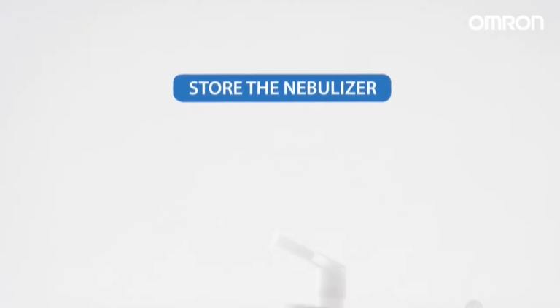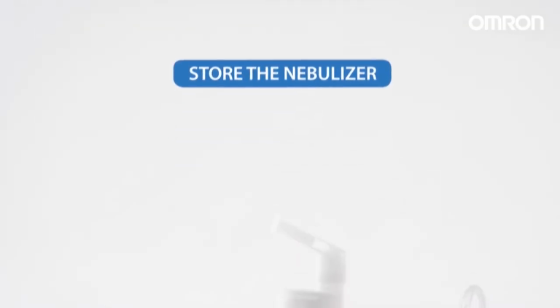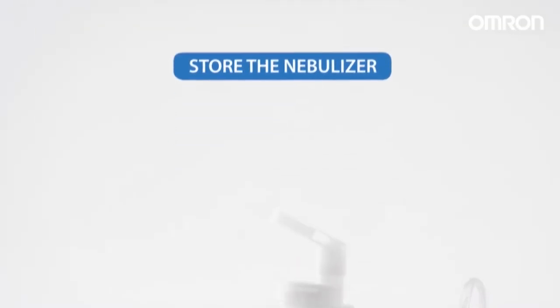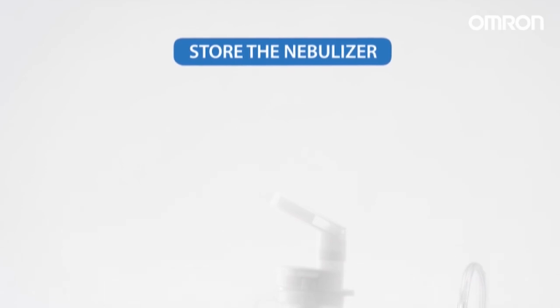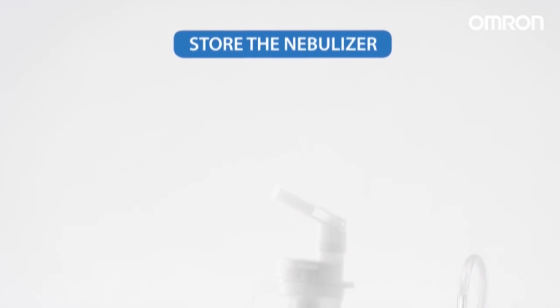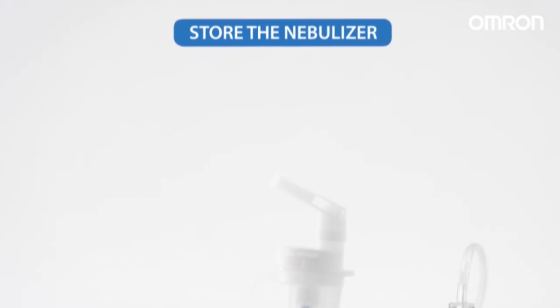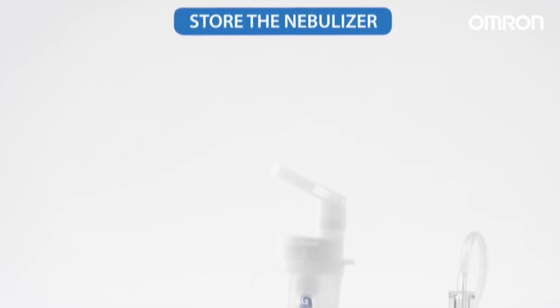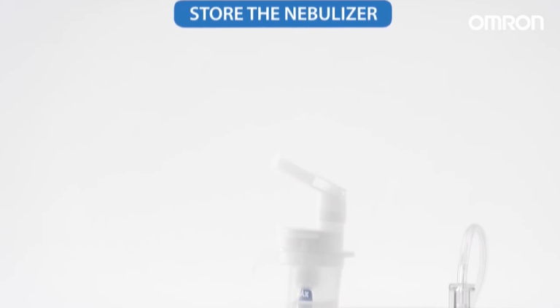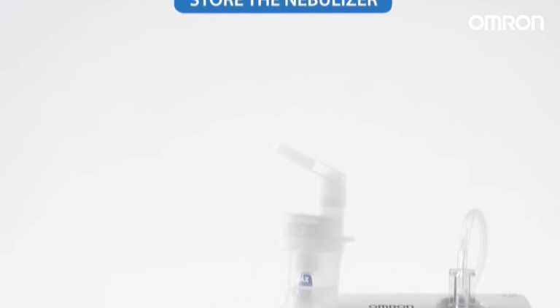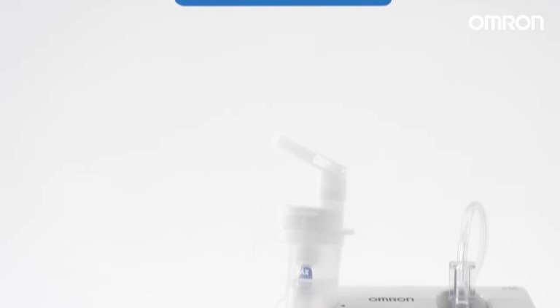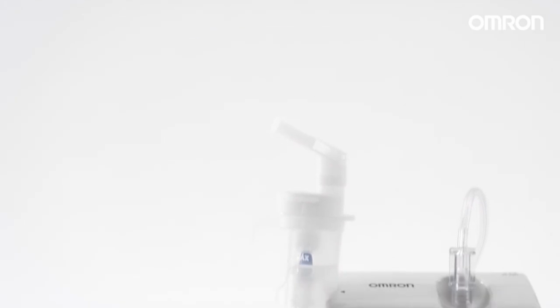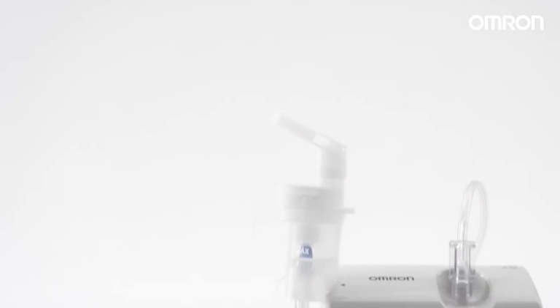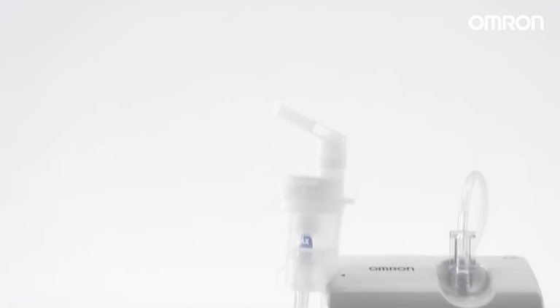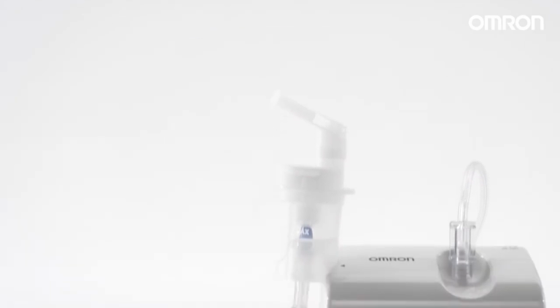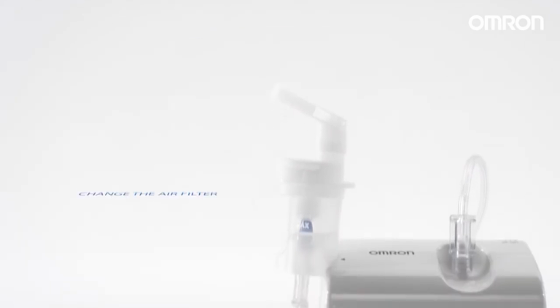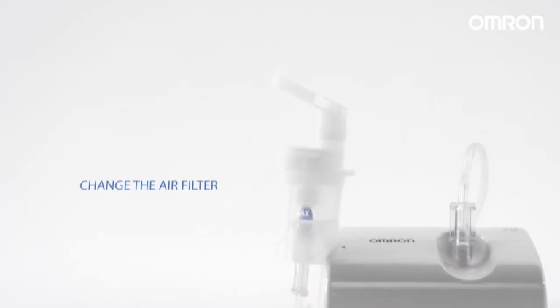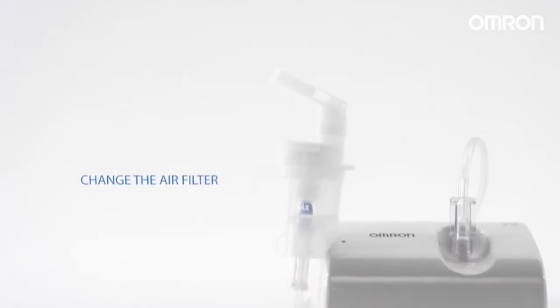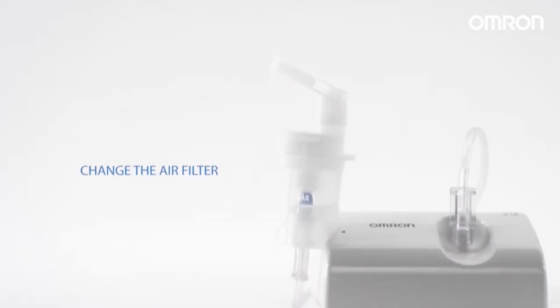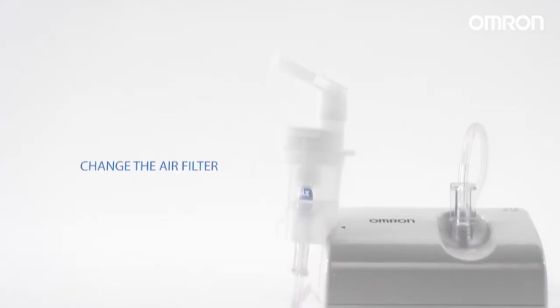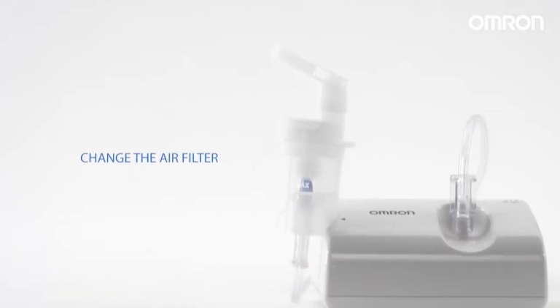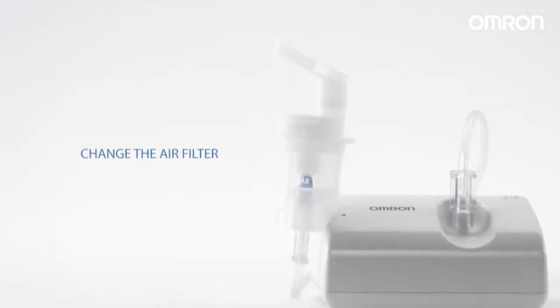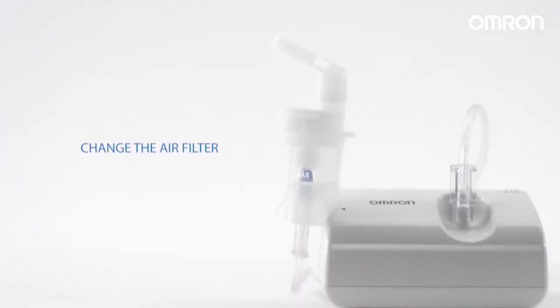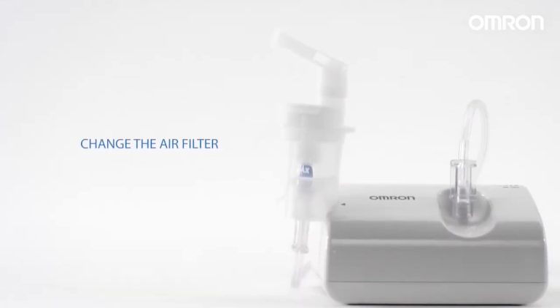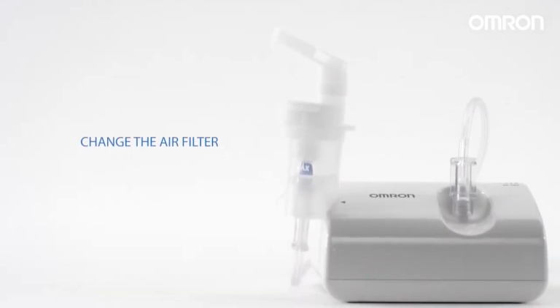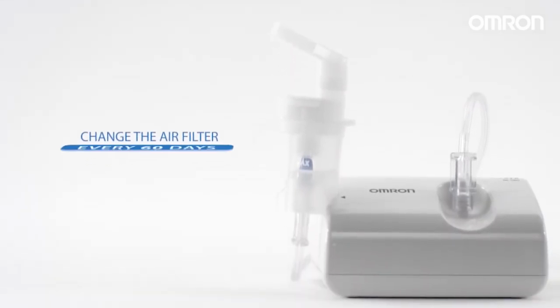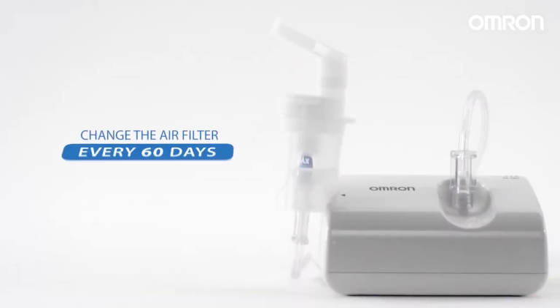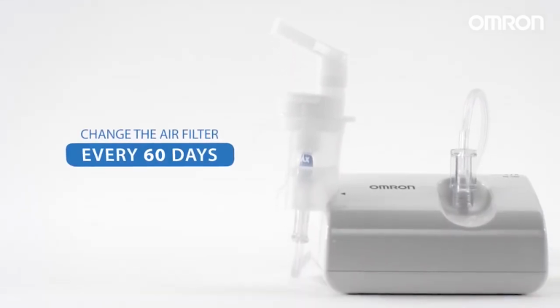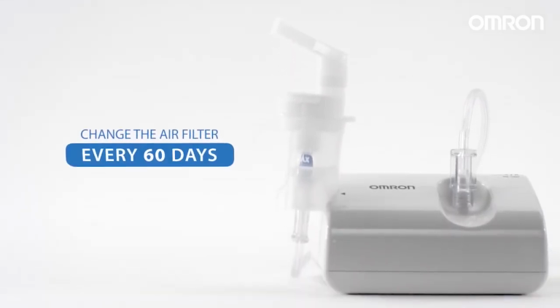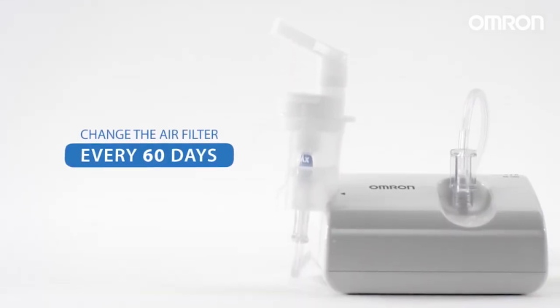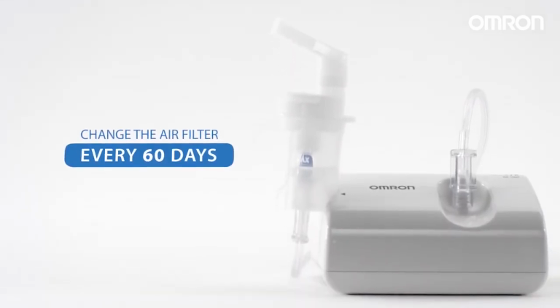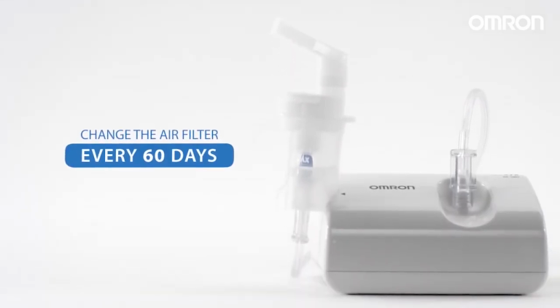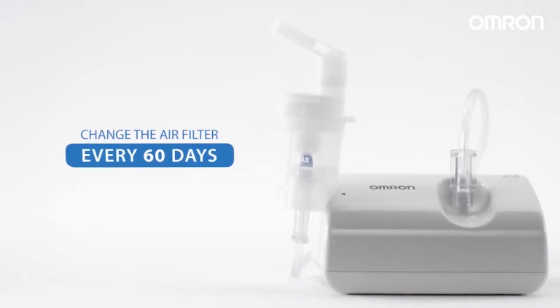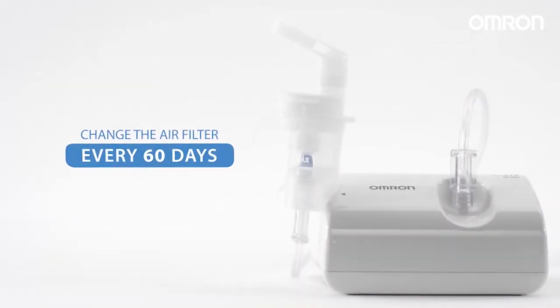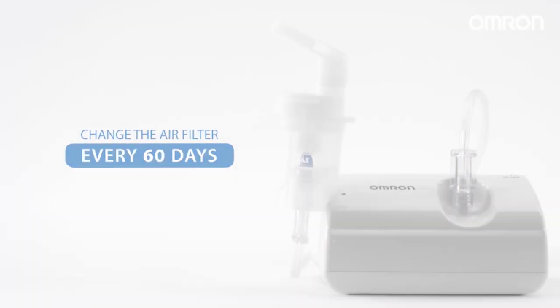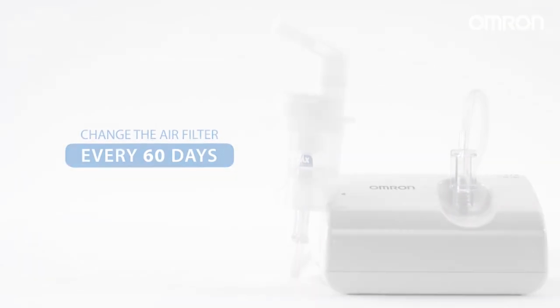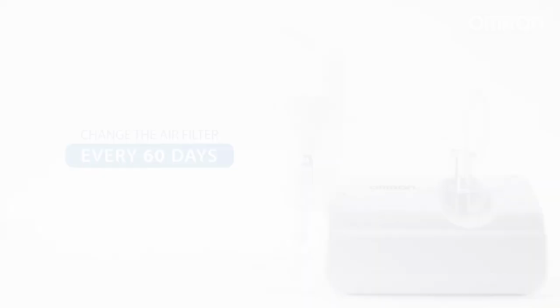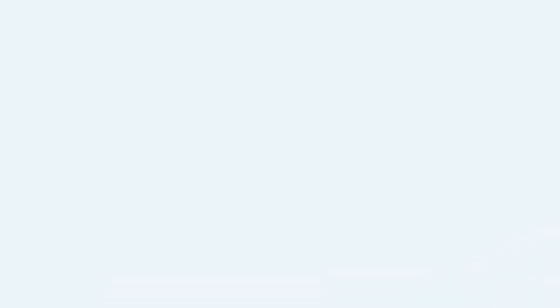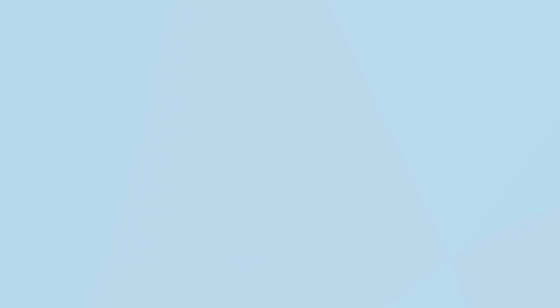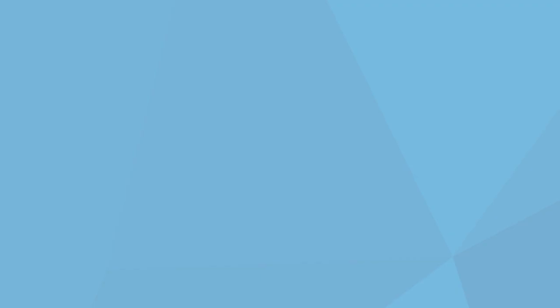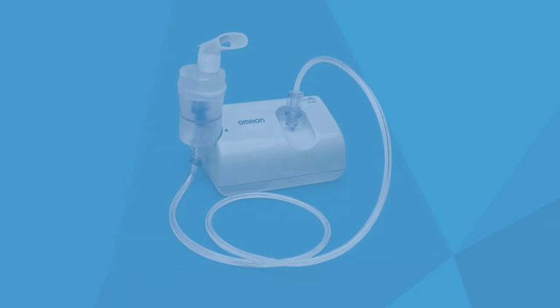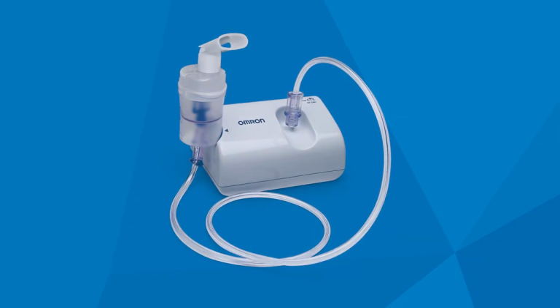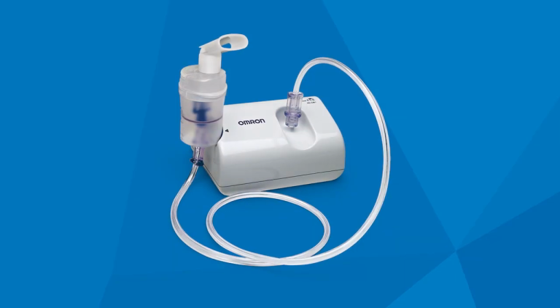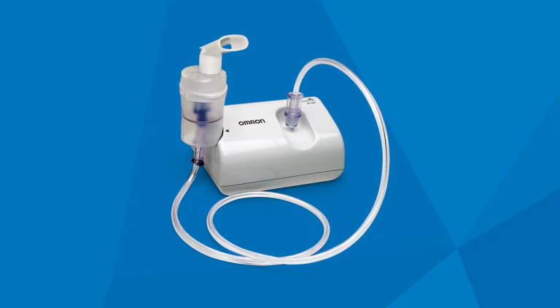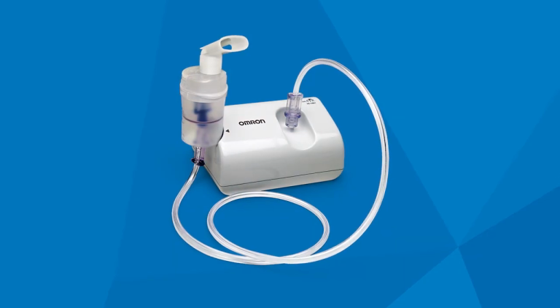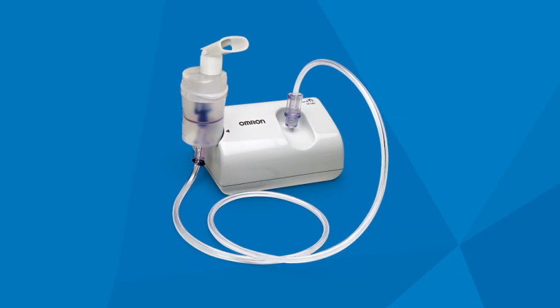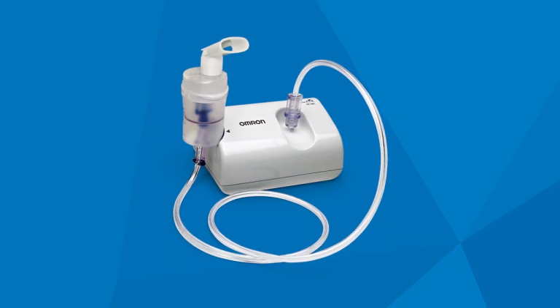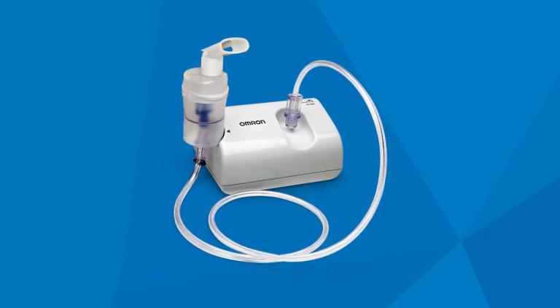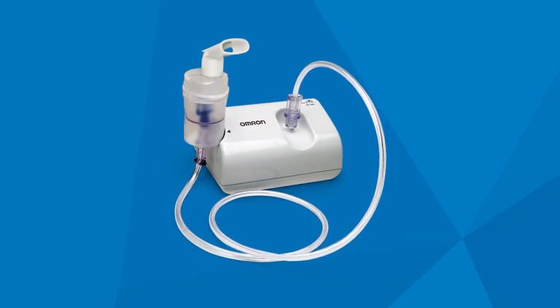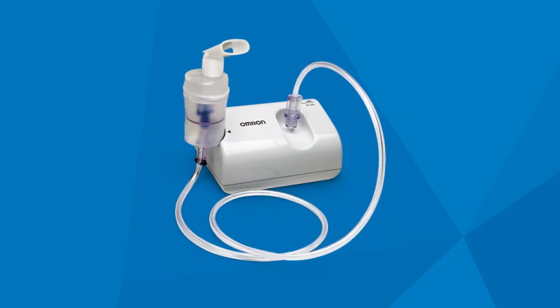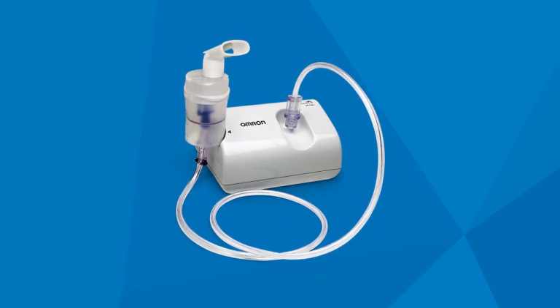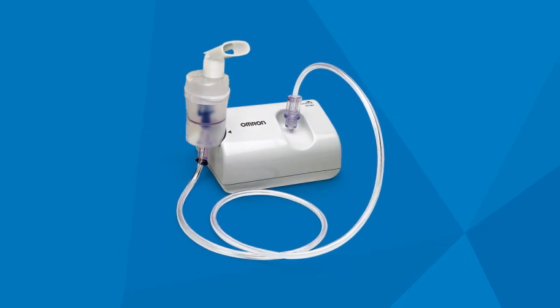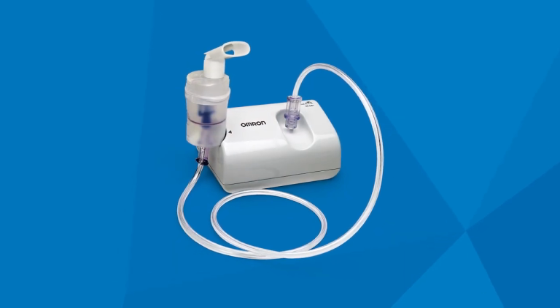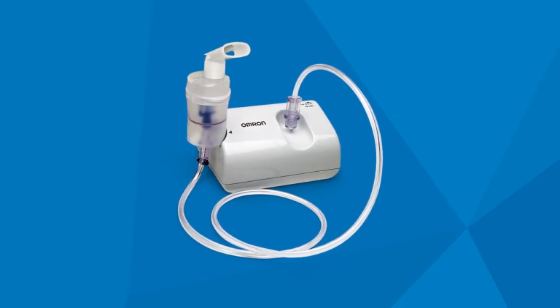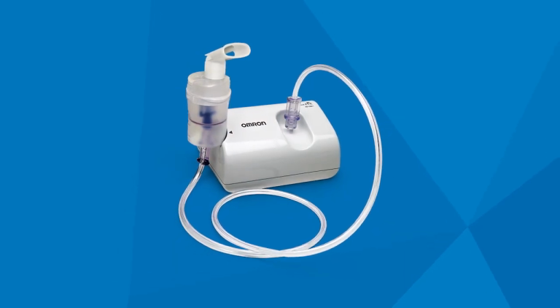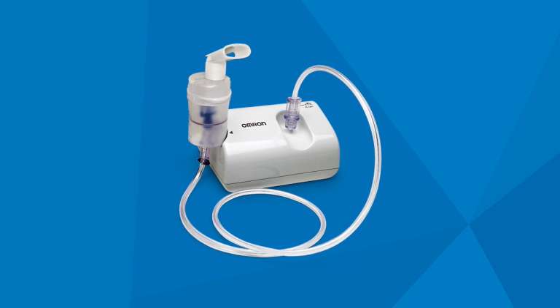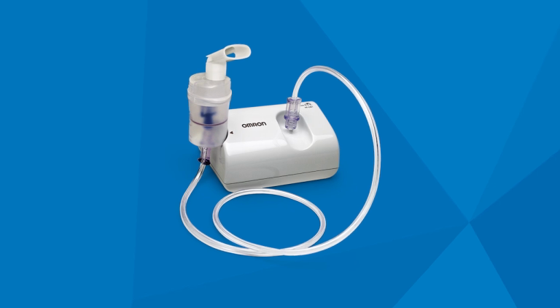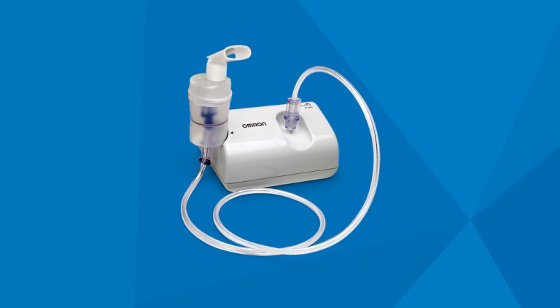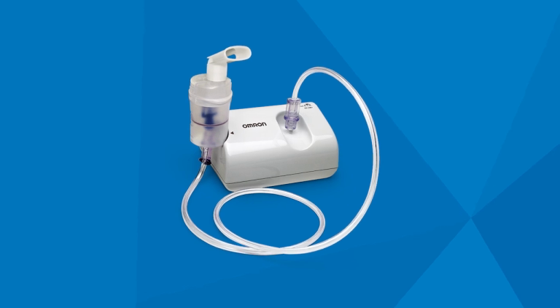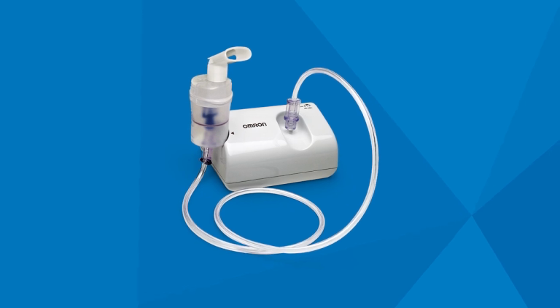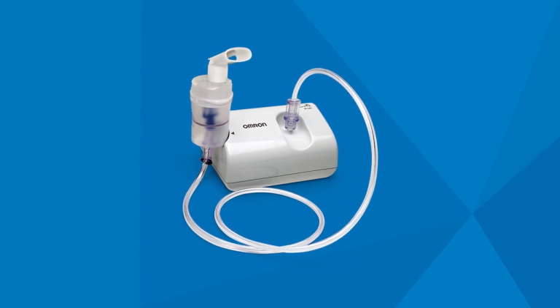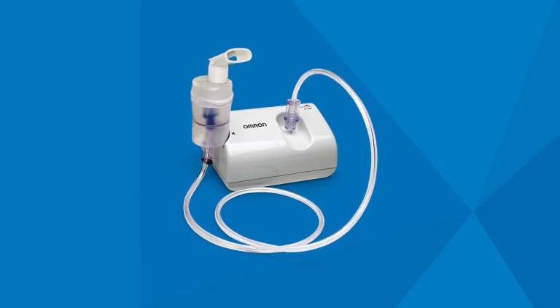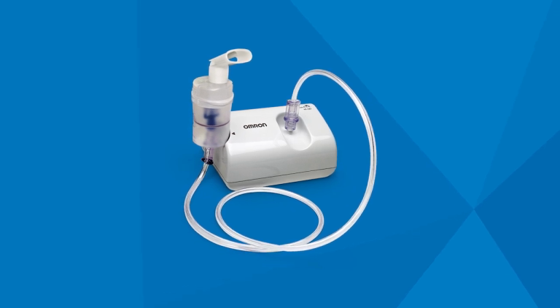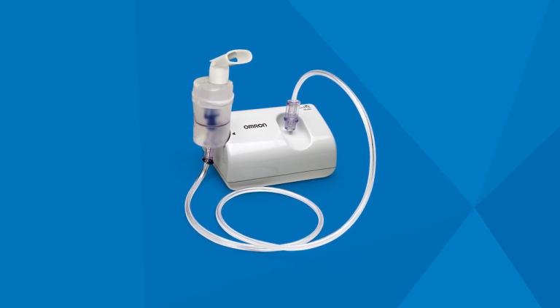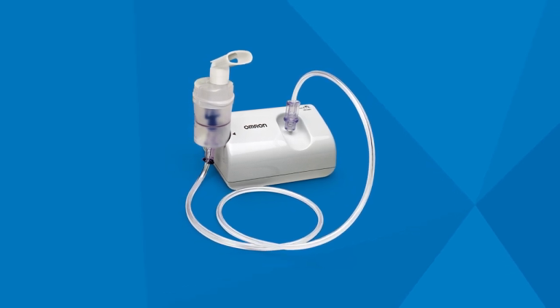Make sure that the air filter is changed regularly every 60 days. The Omron C801 nebulizer kit.